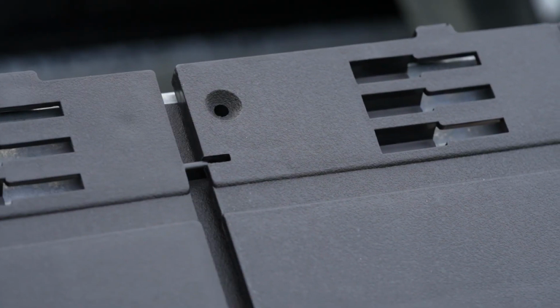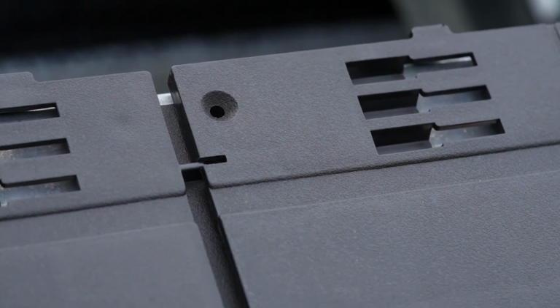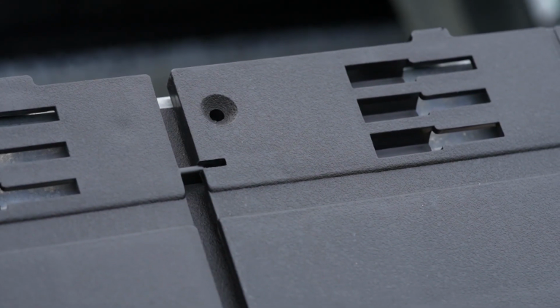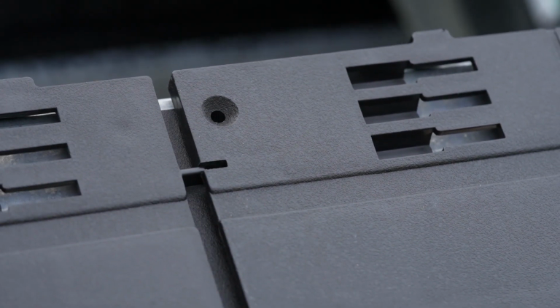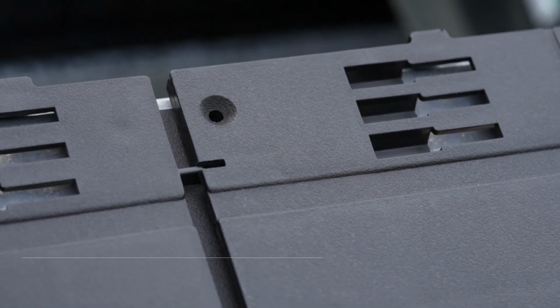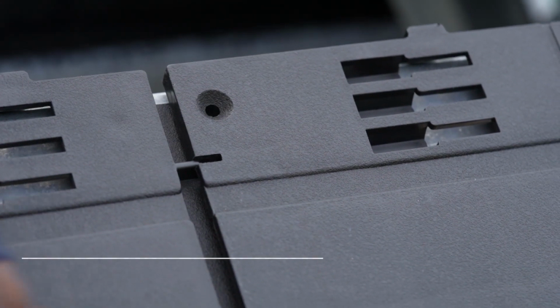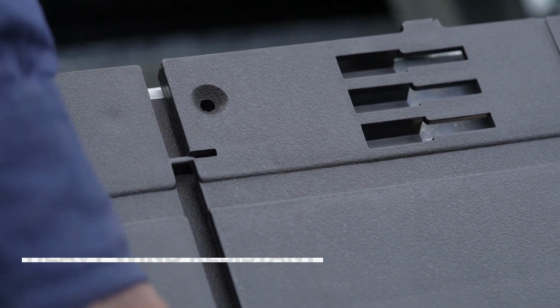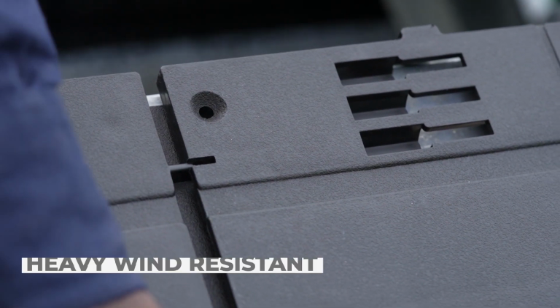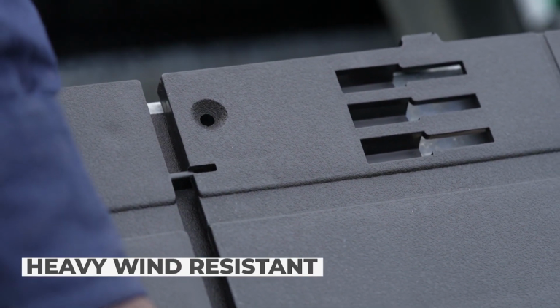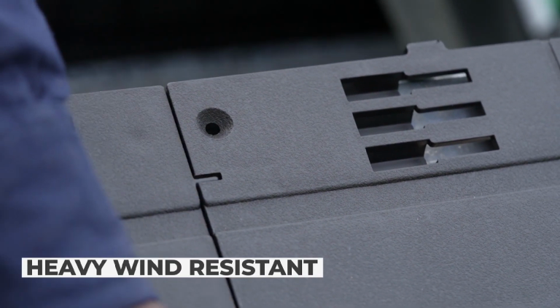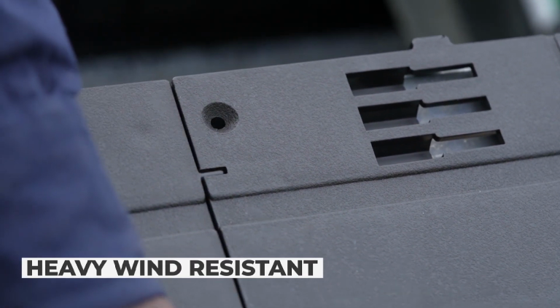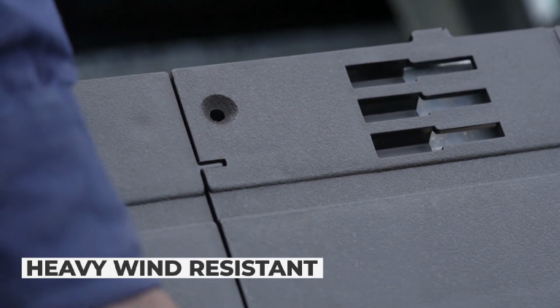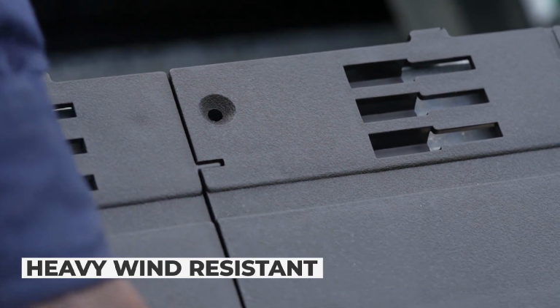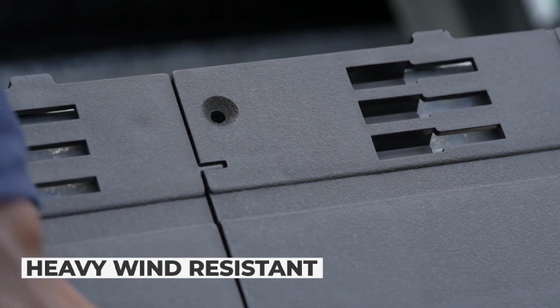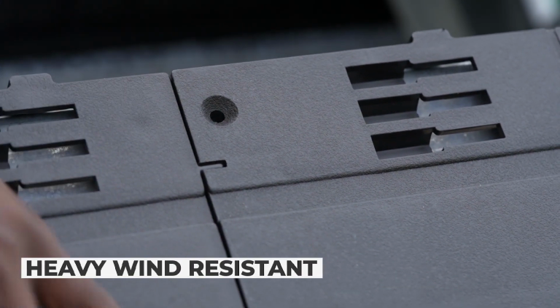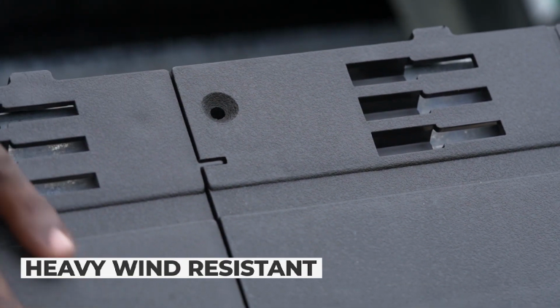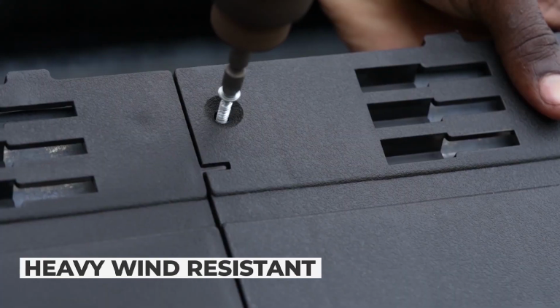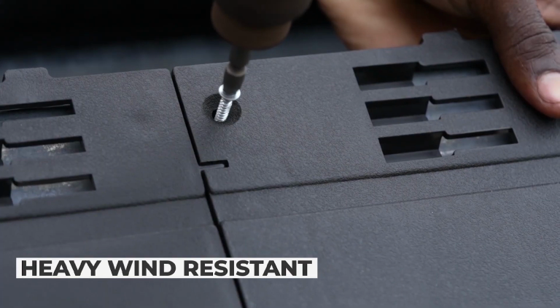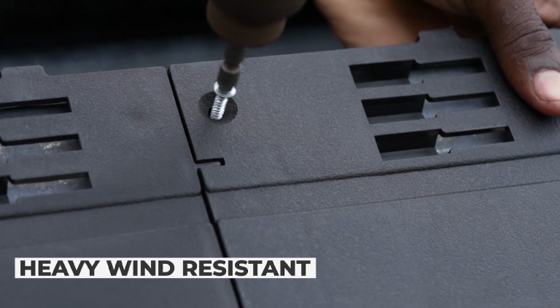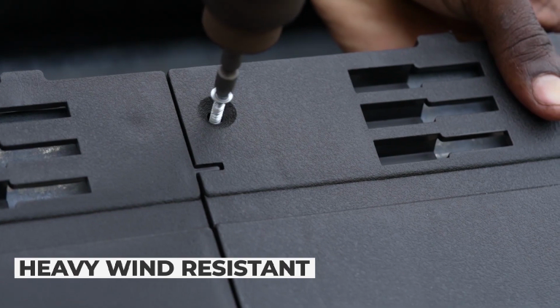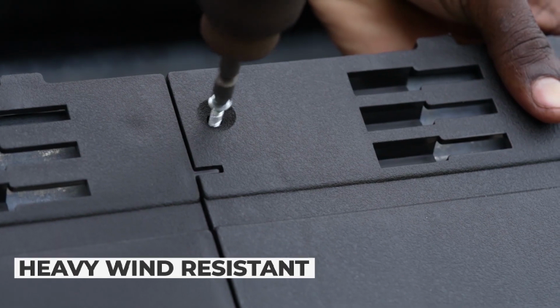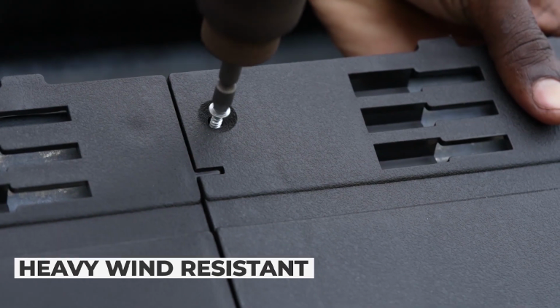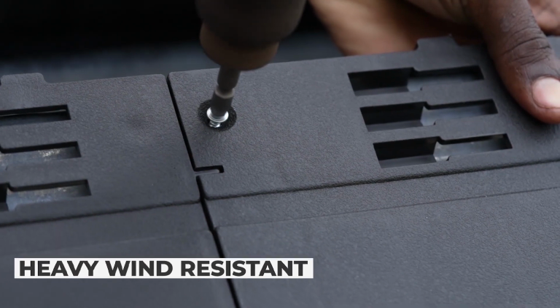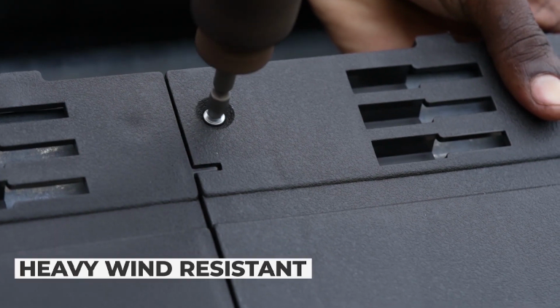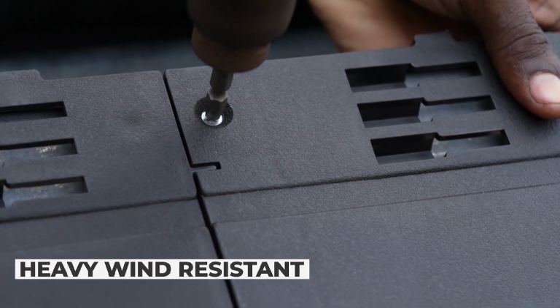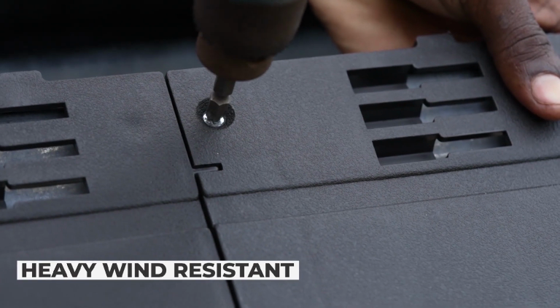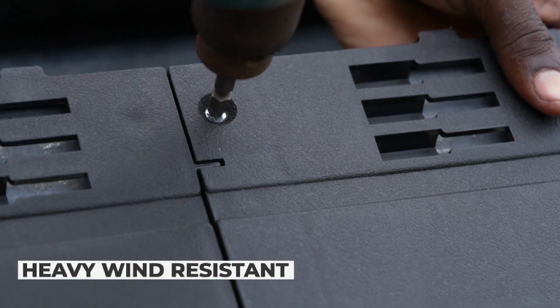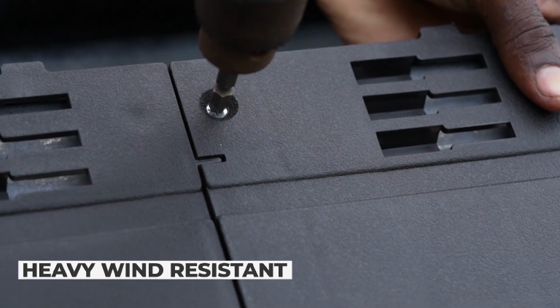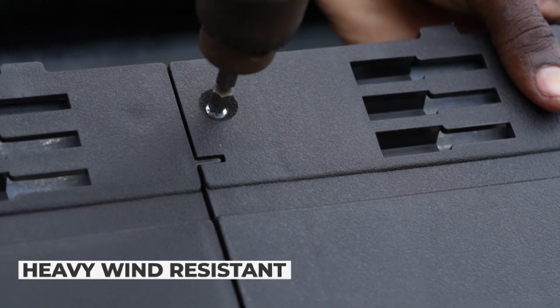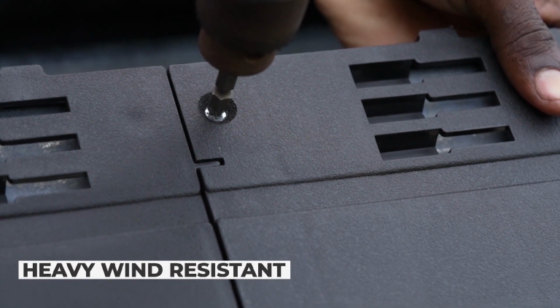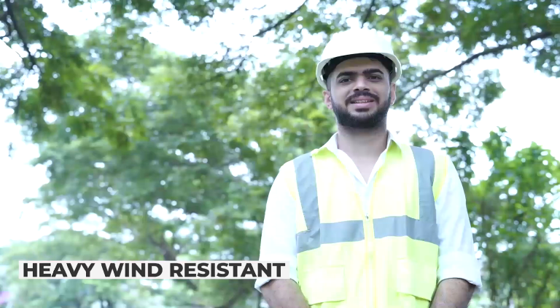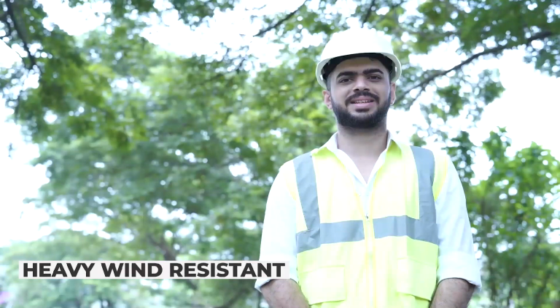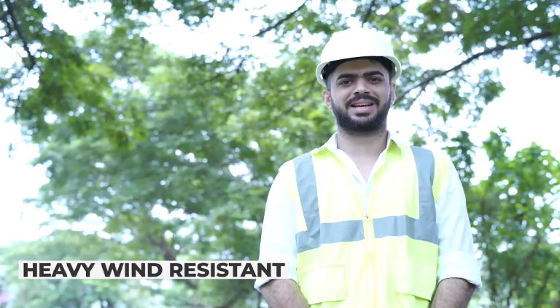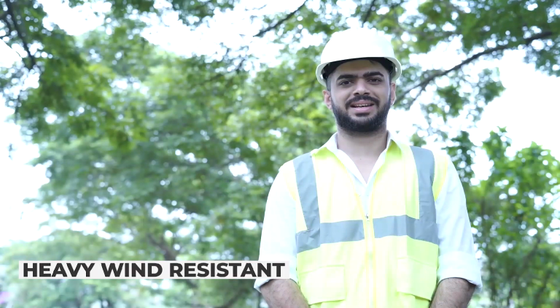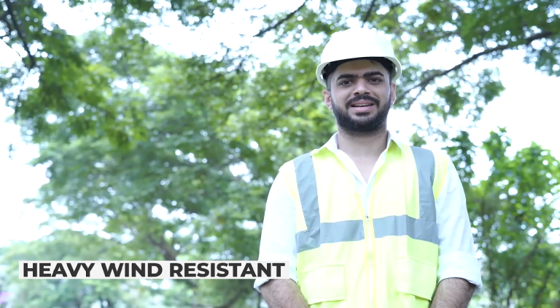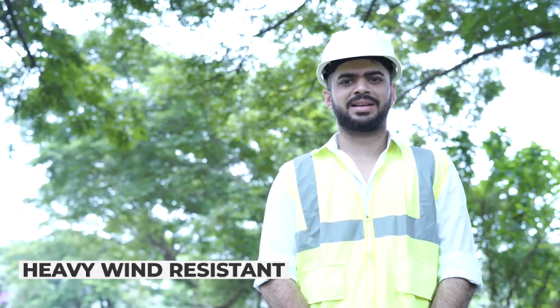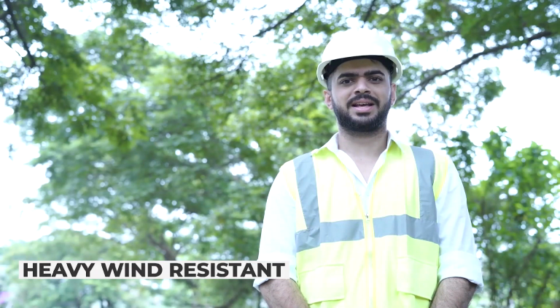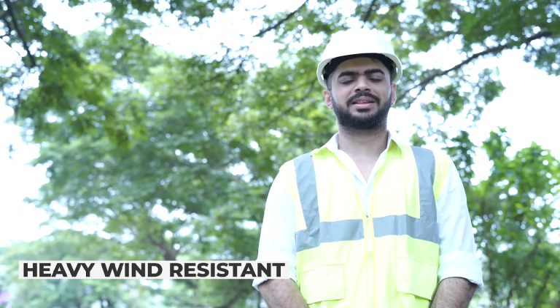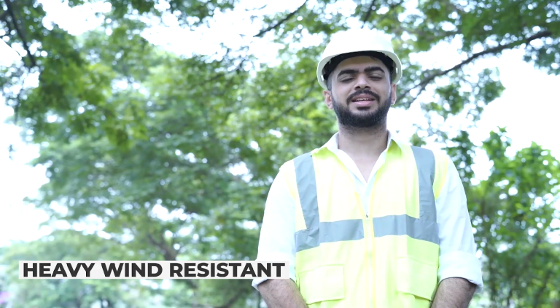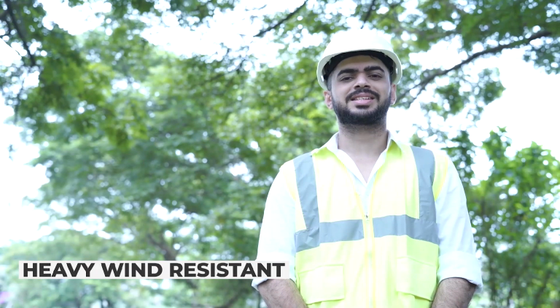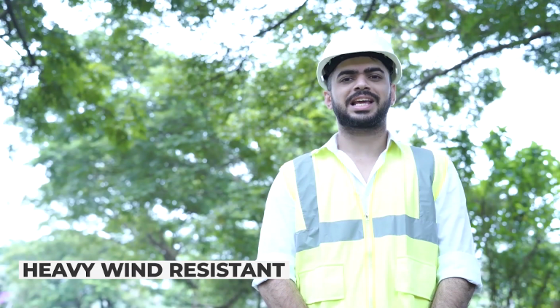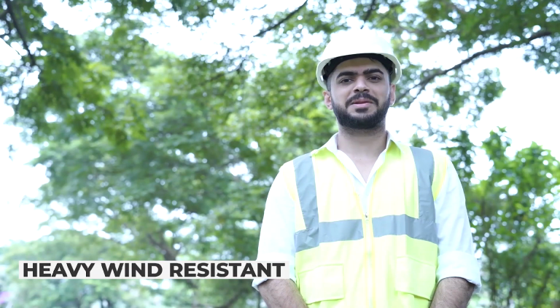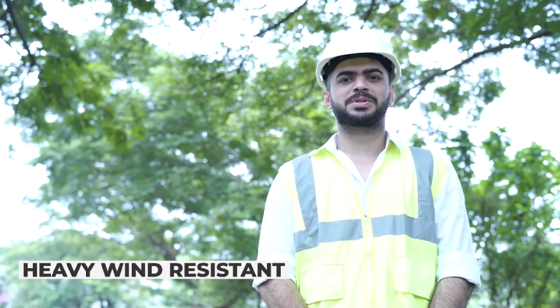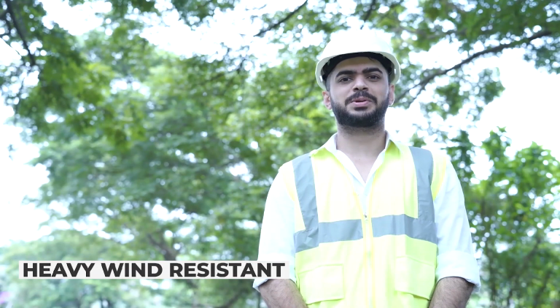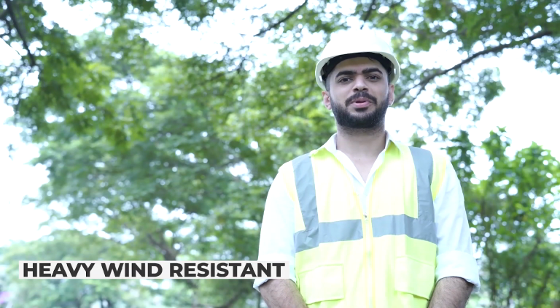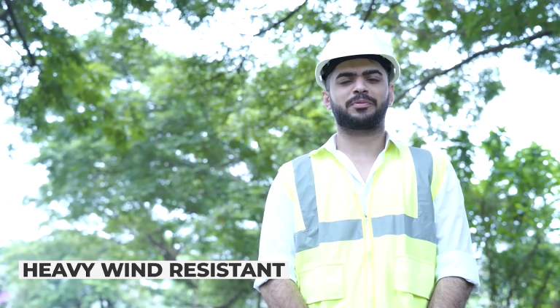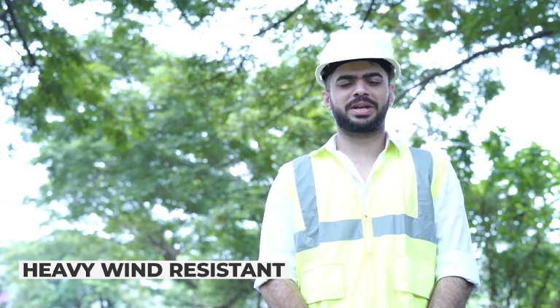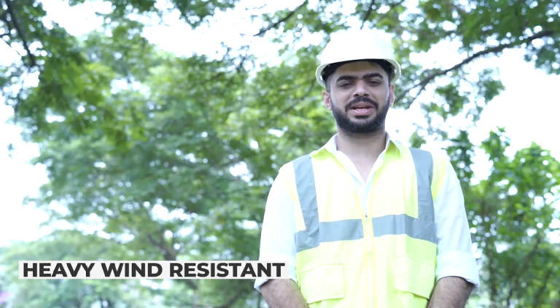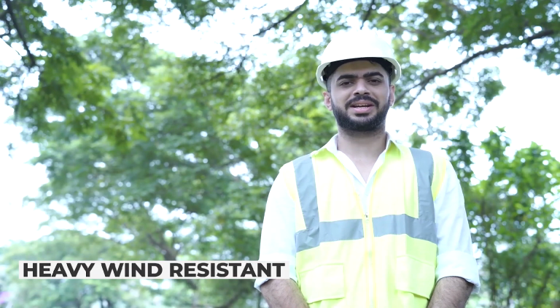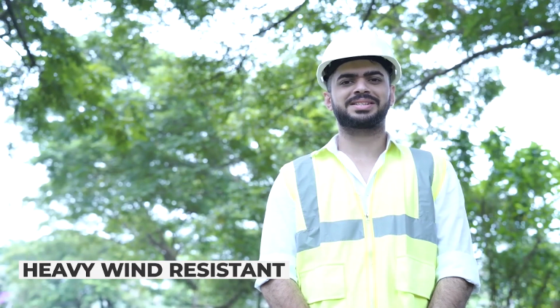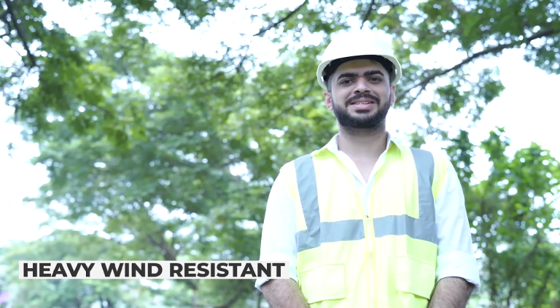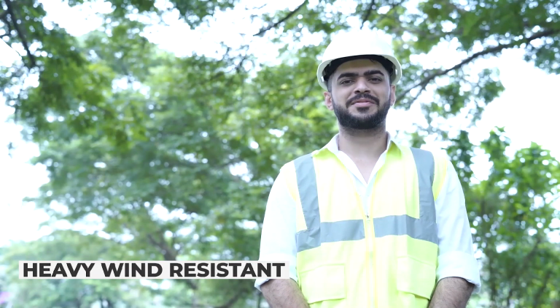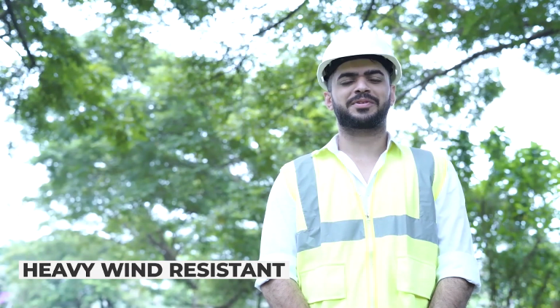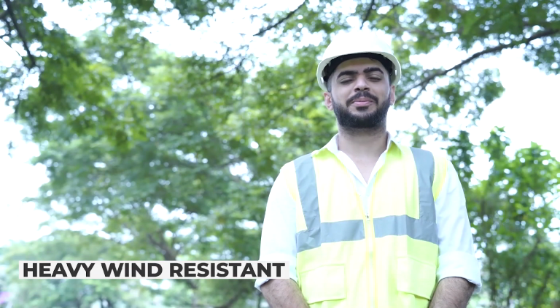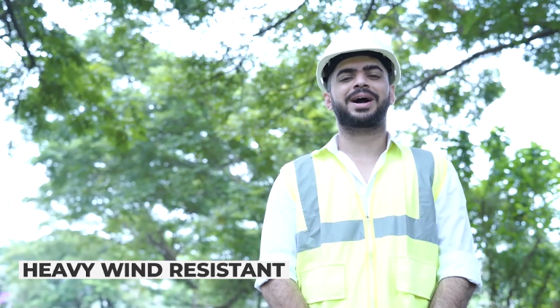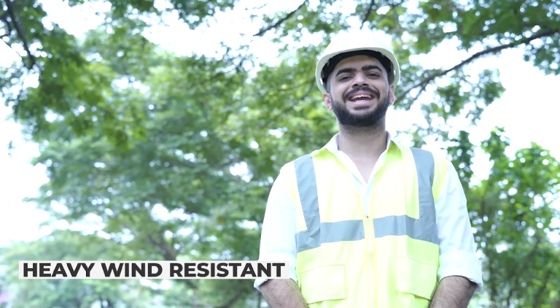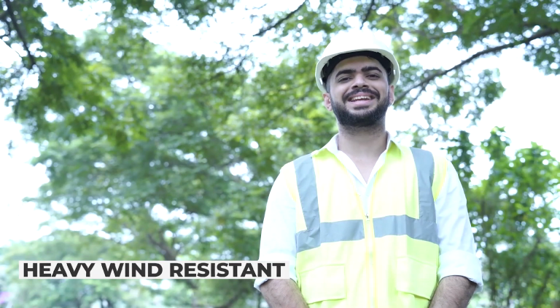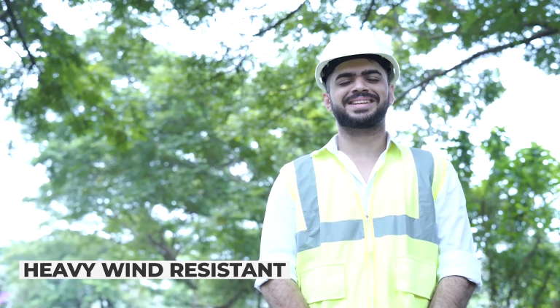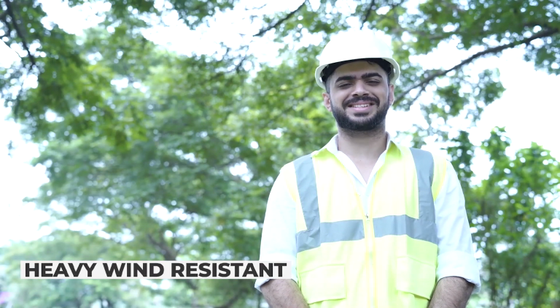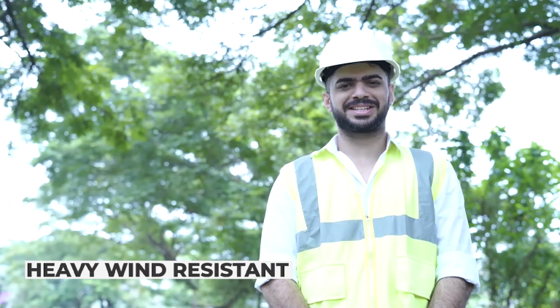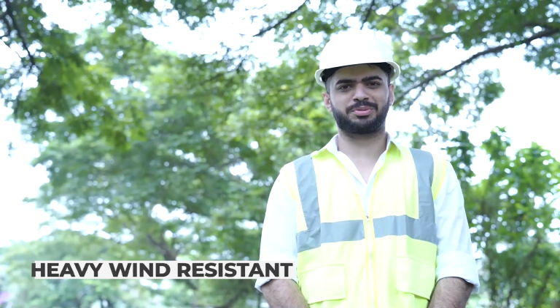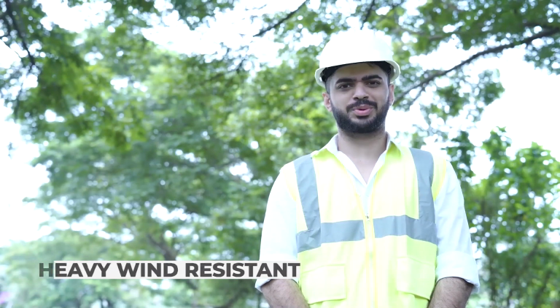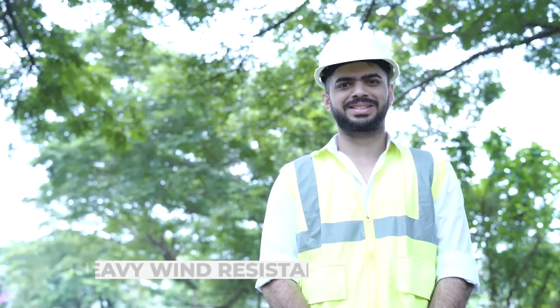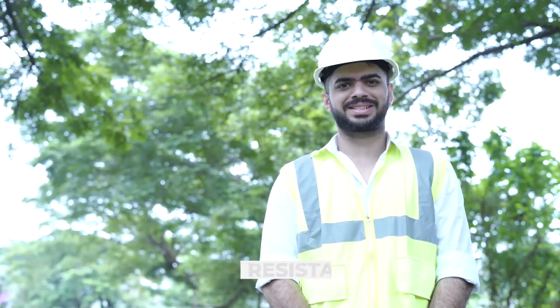An interlocking system and self-thread screwing system are present in the tile. This helps in protecting against high intensity winds.